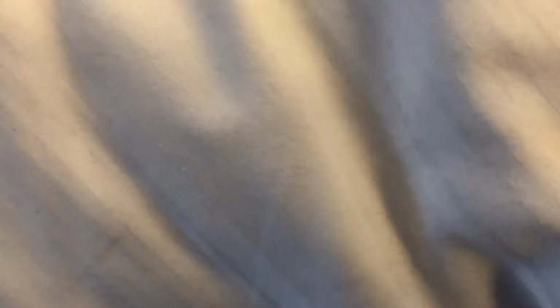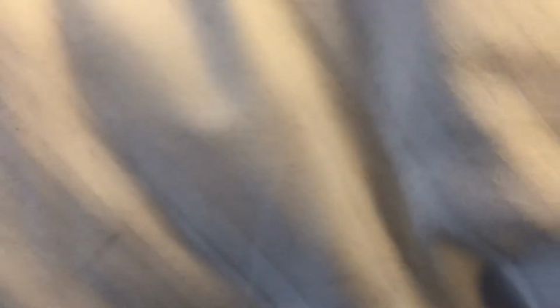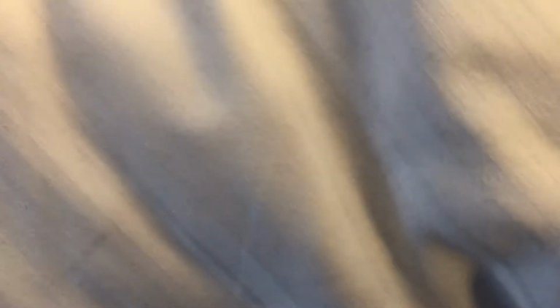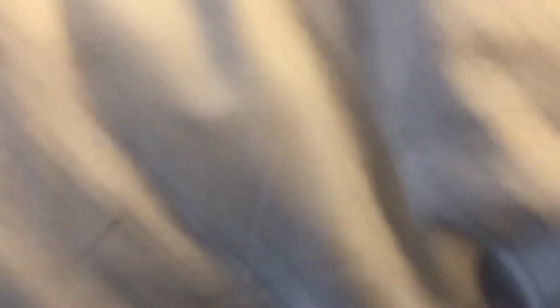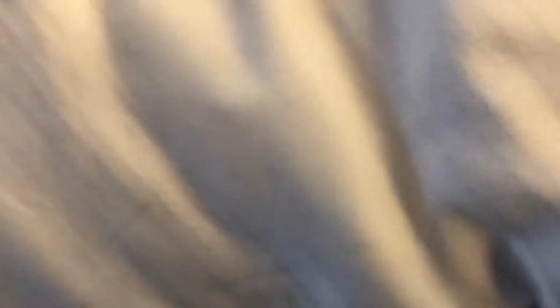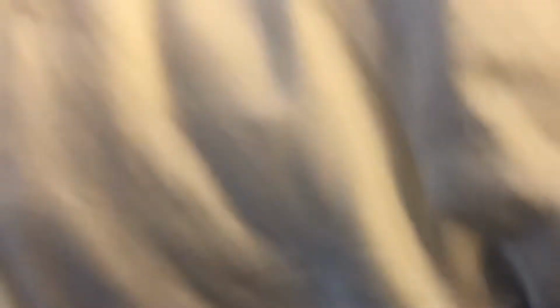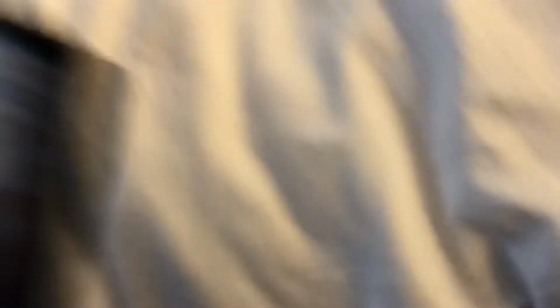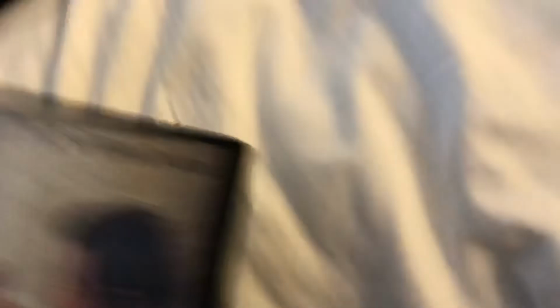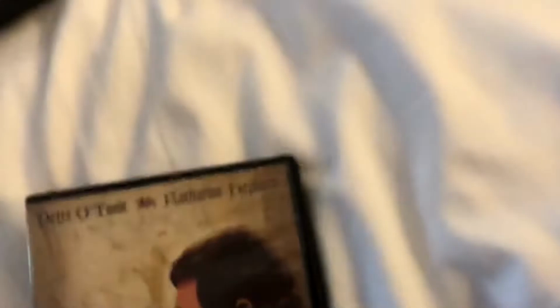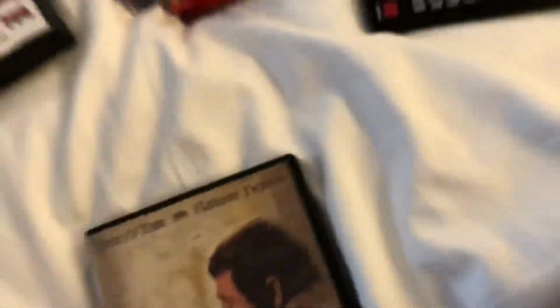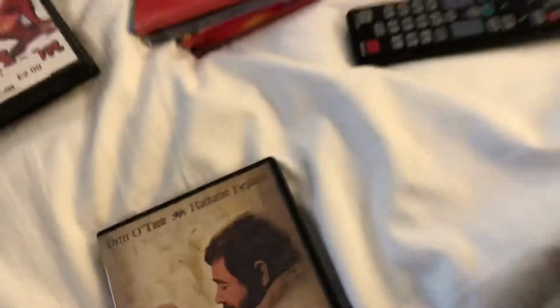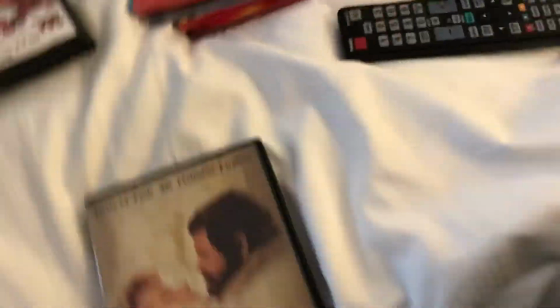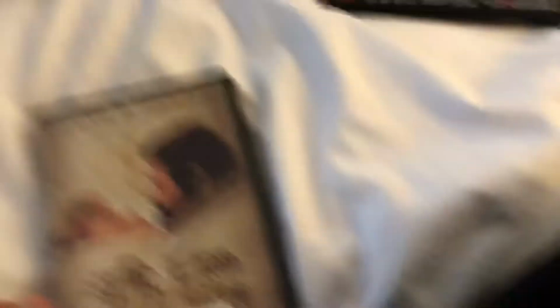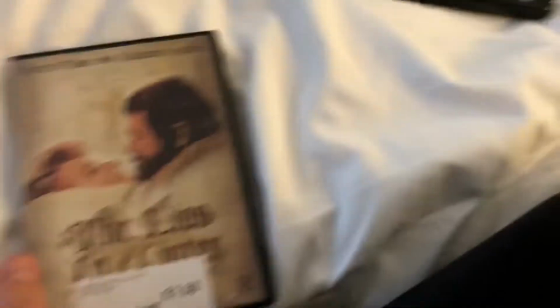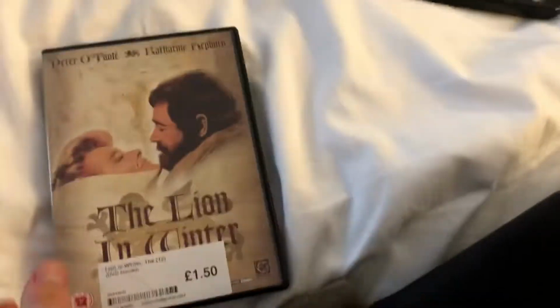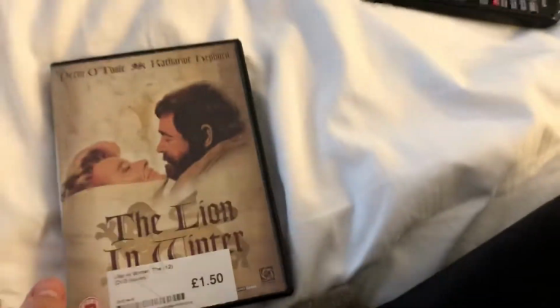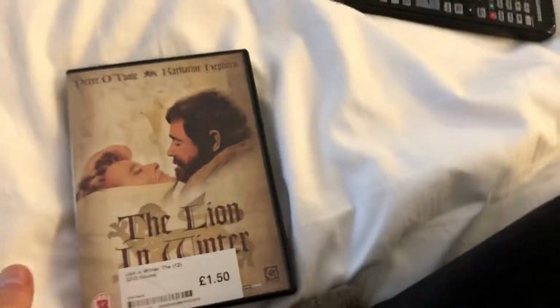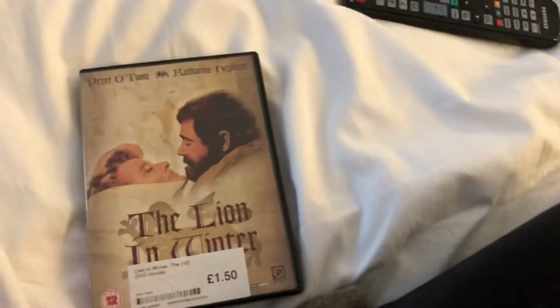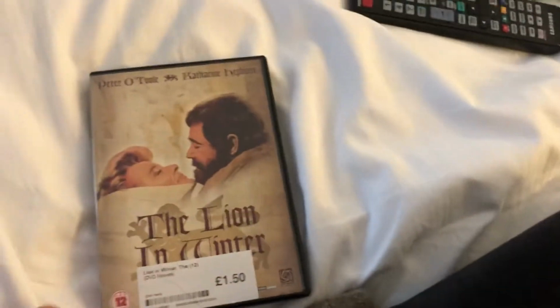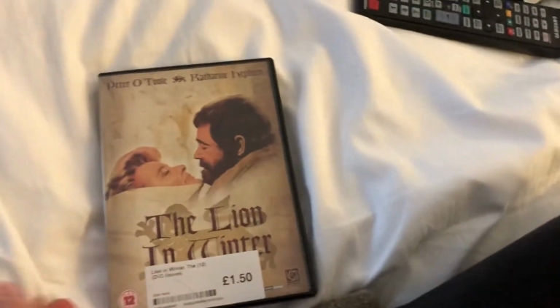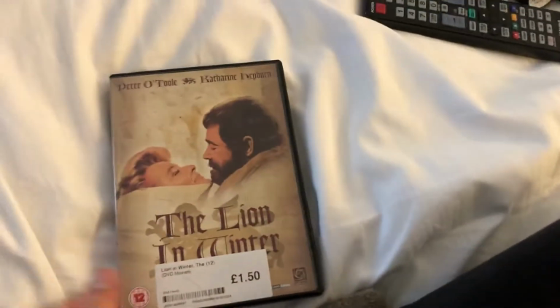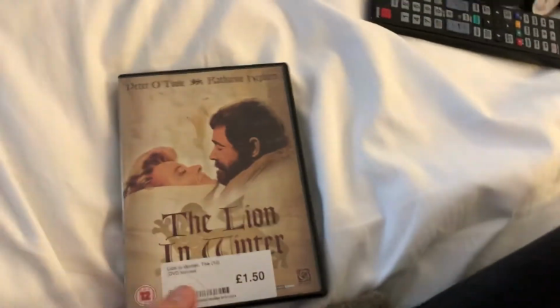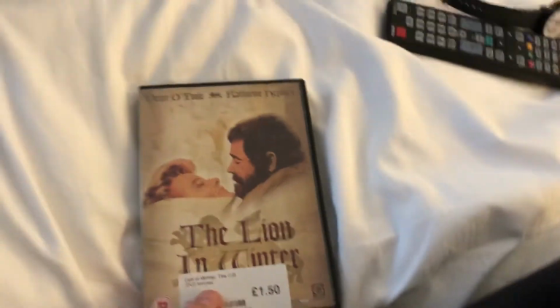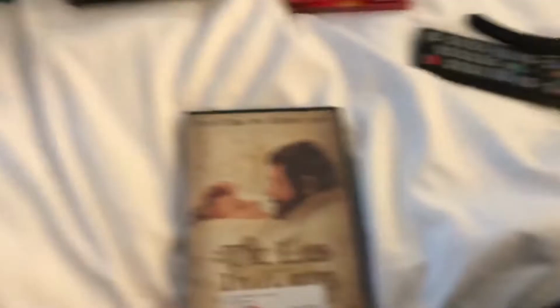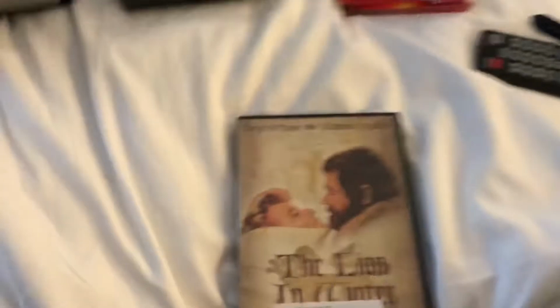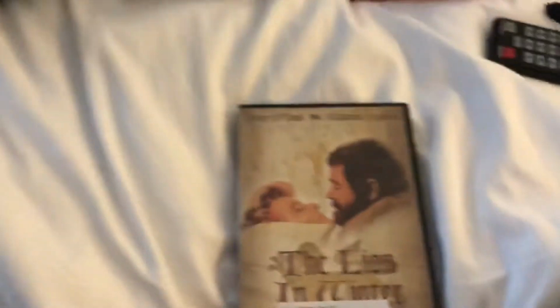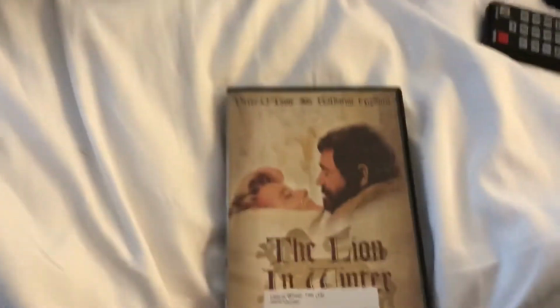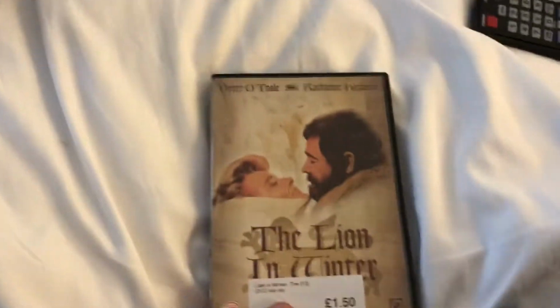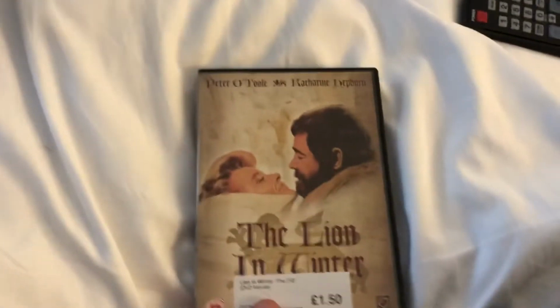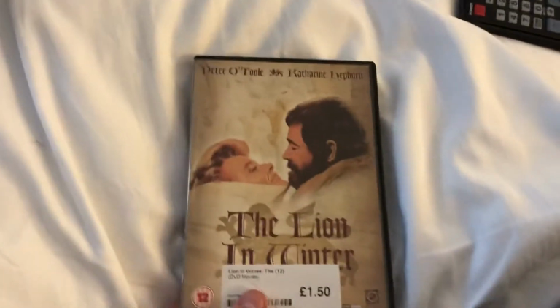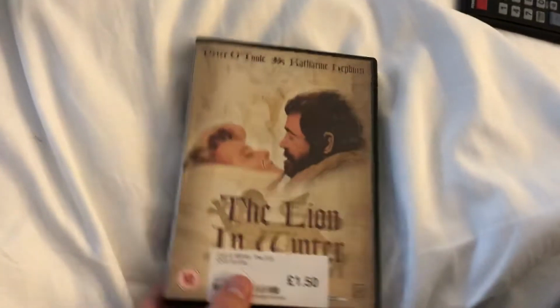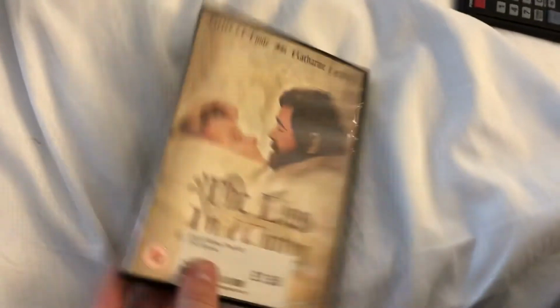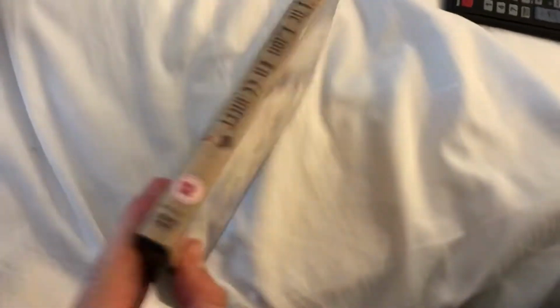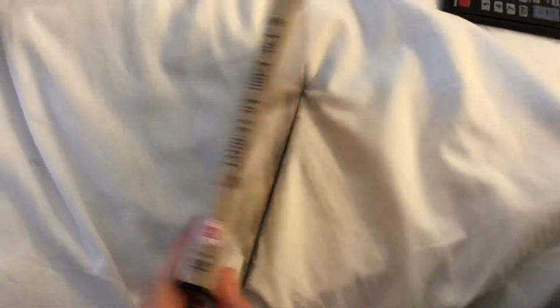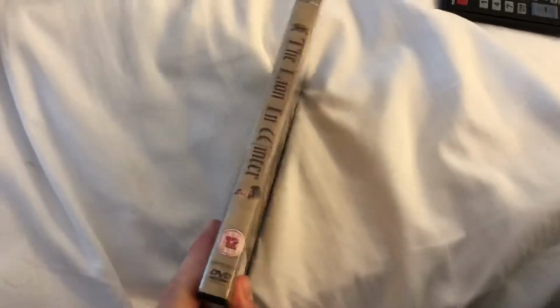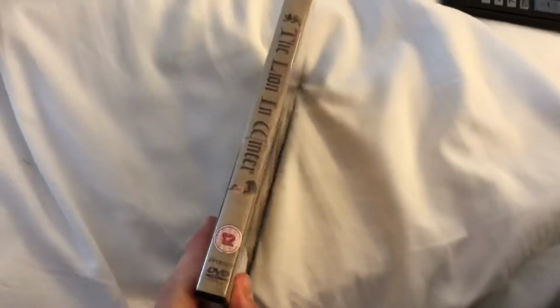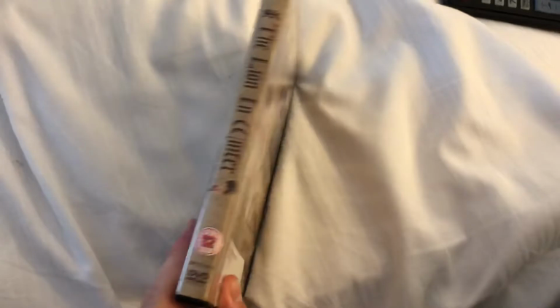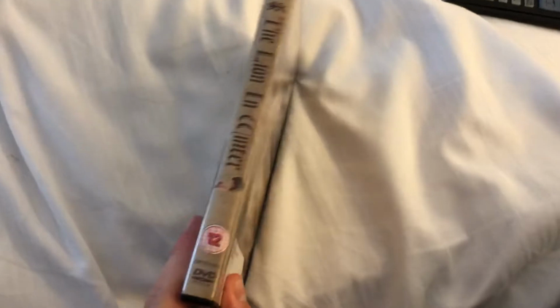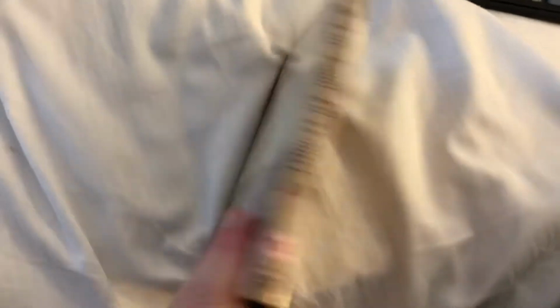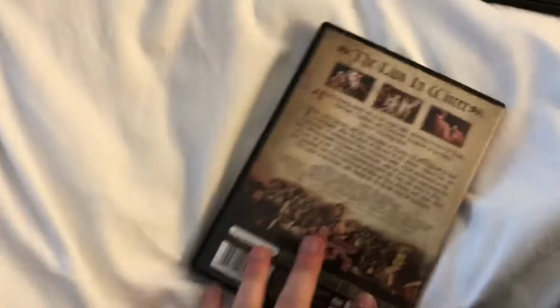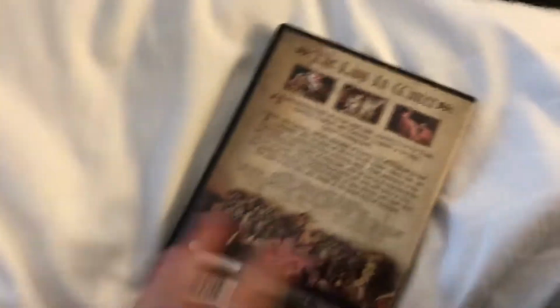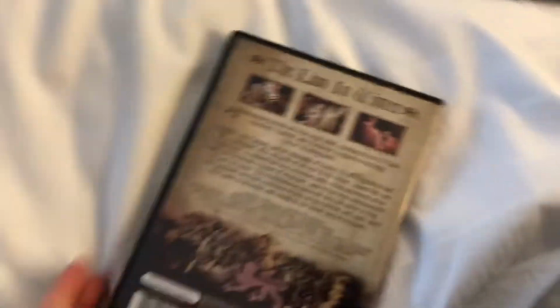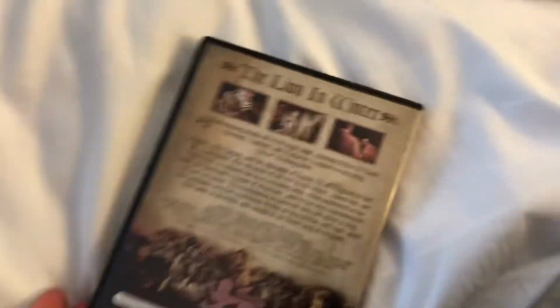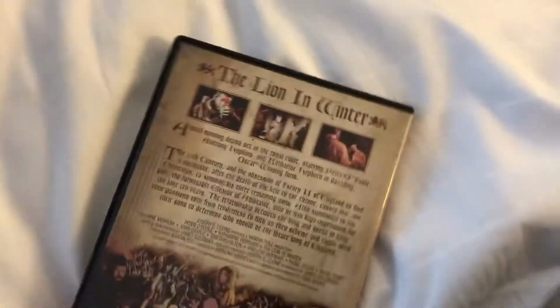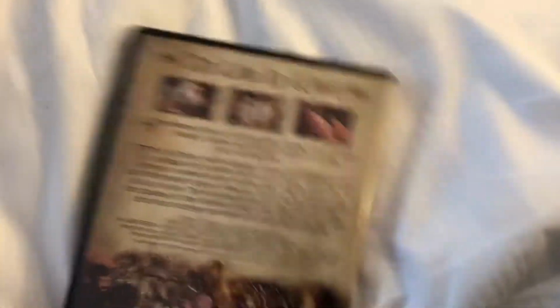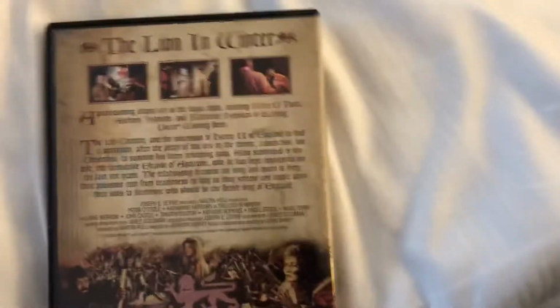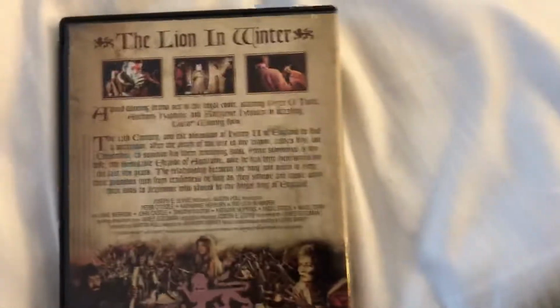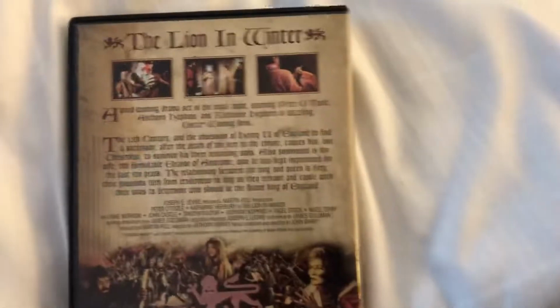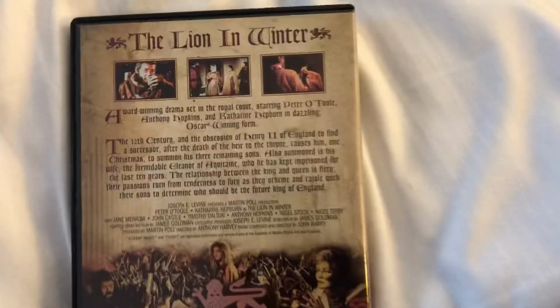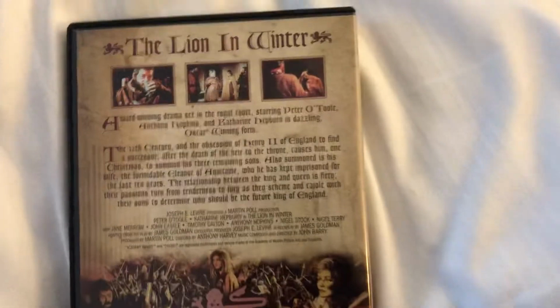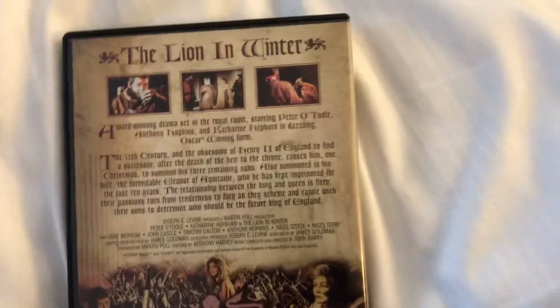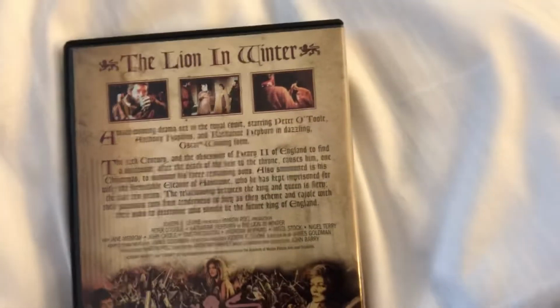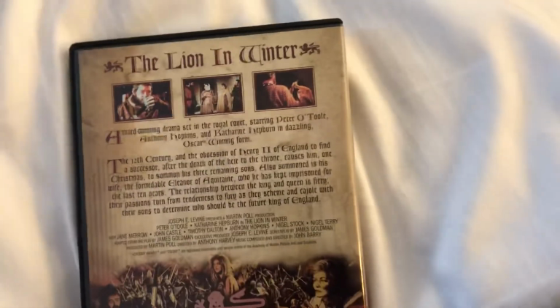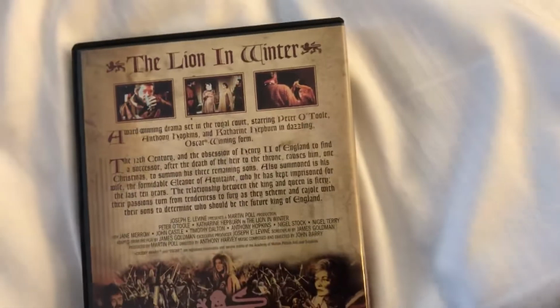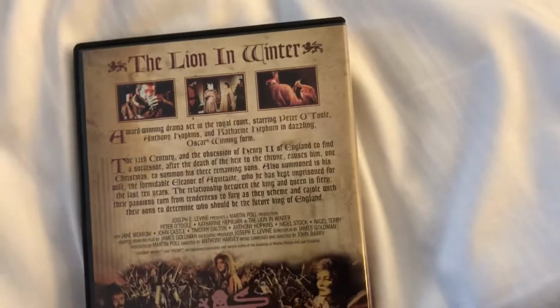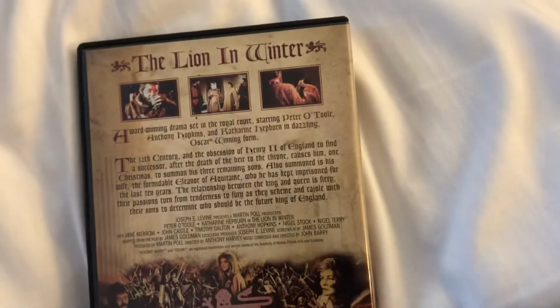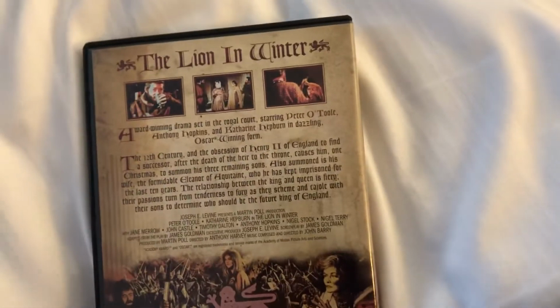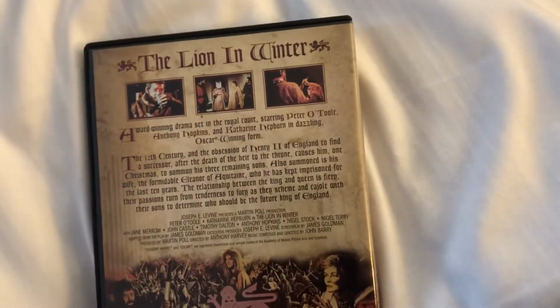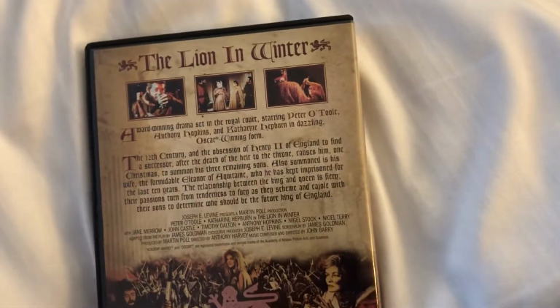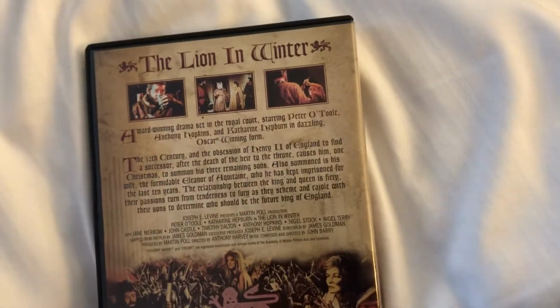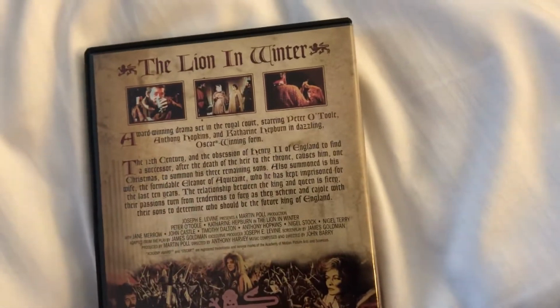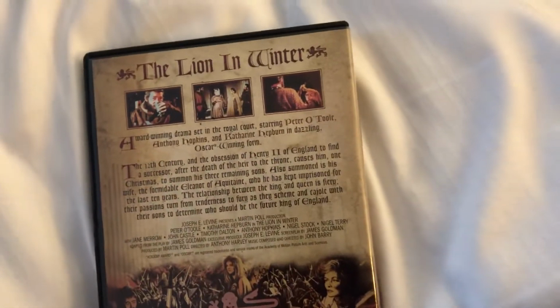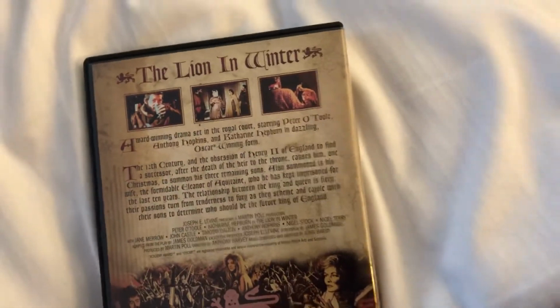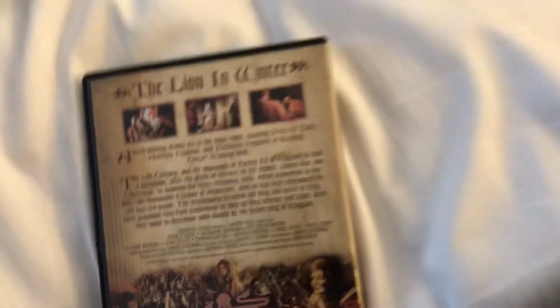That is The Lion in Winter. Front, the spine, and the back. It's an Optimum and Studio Canal release.